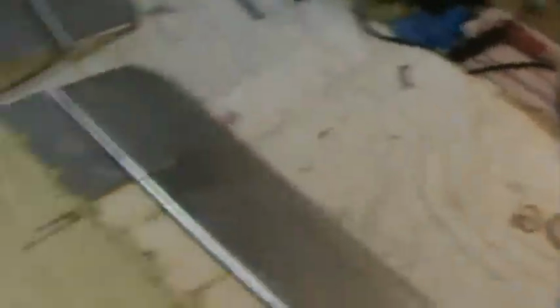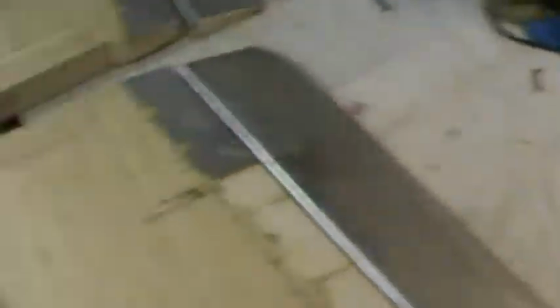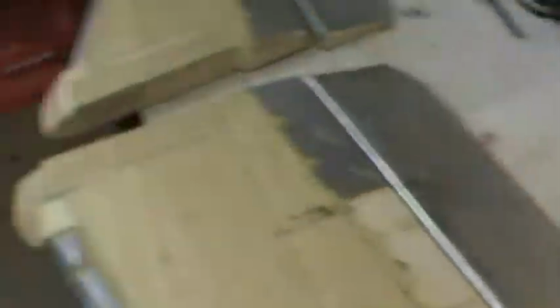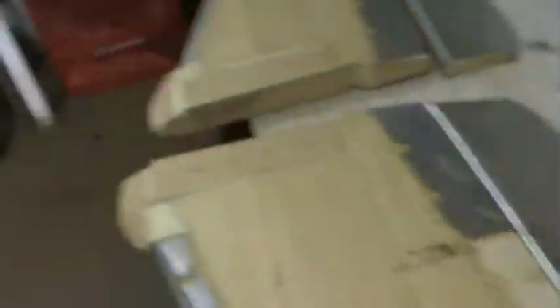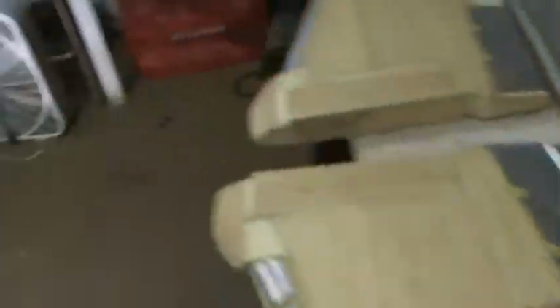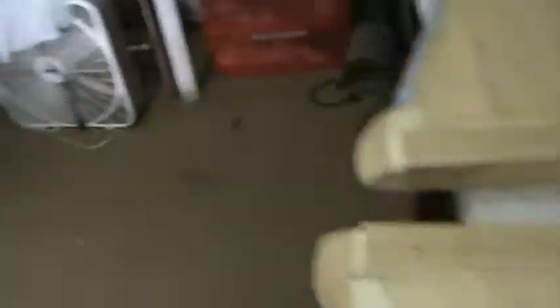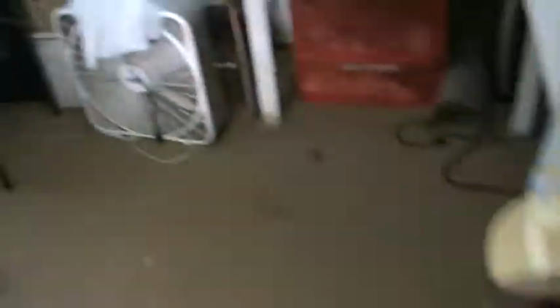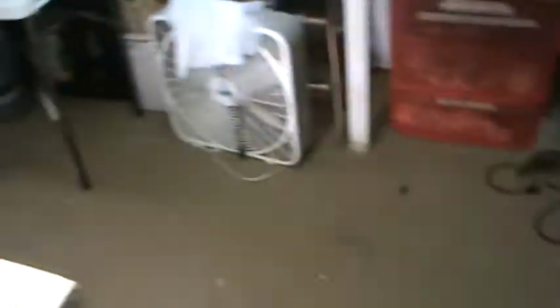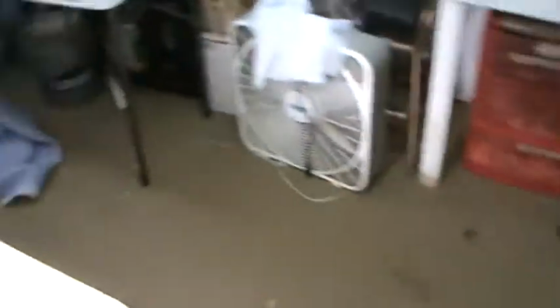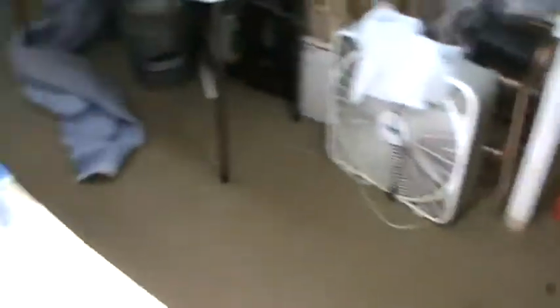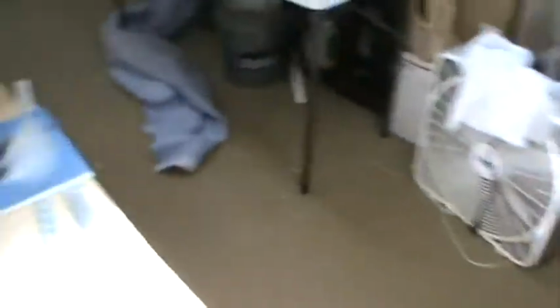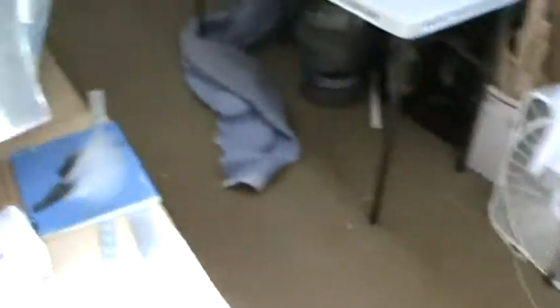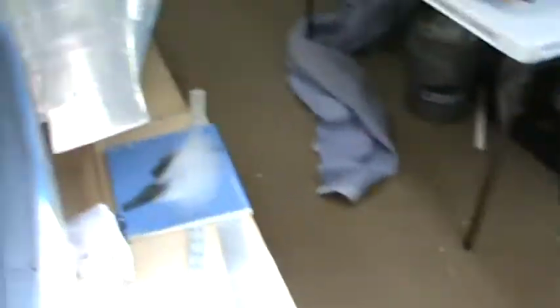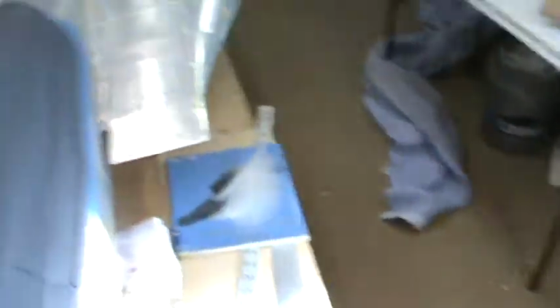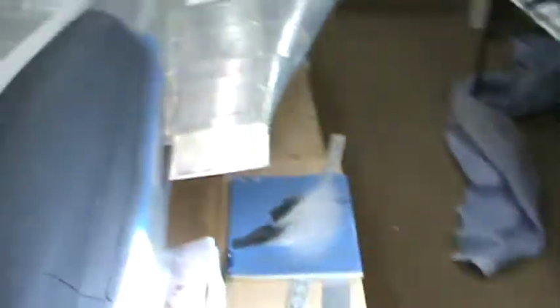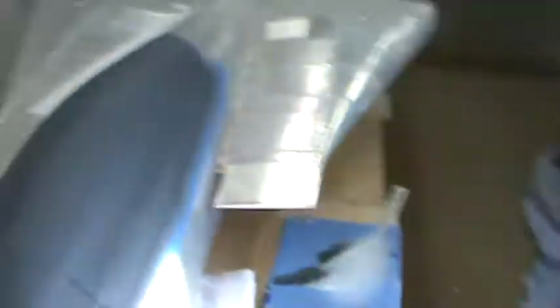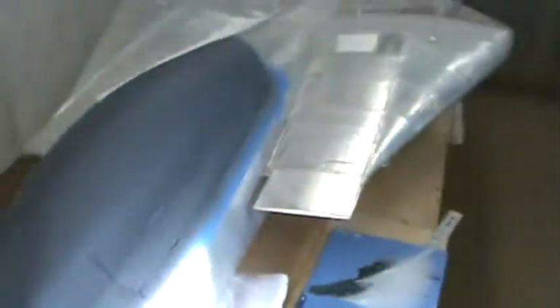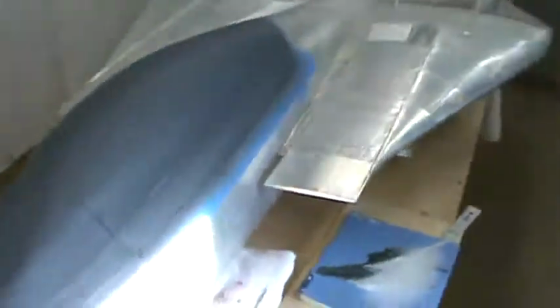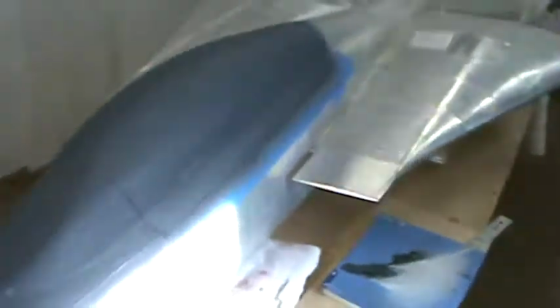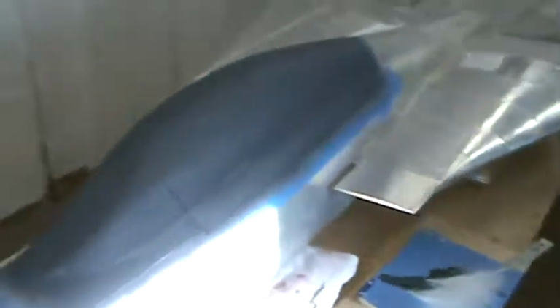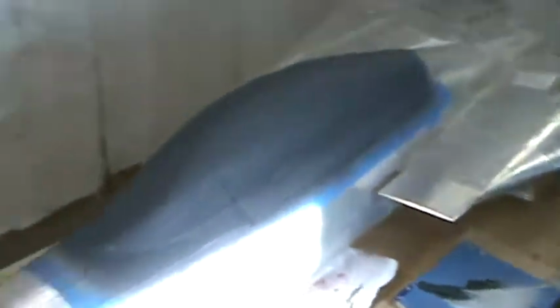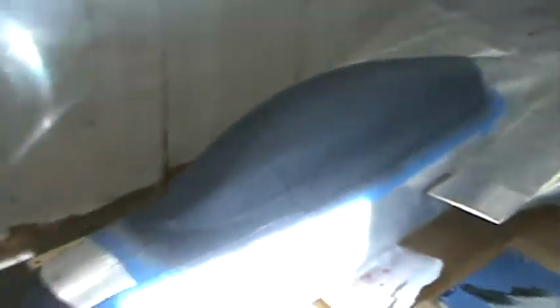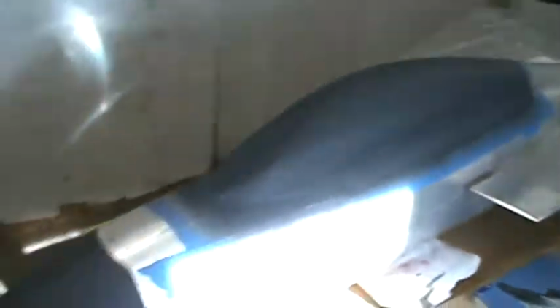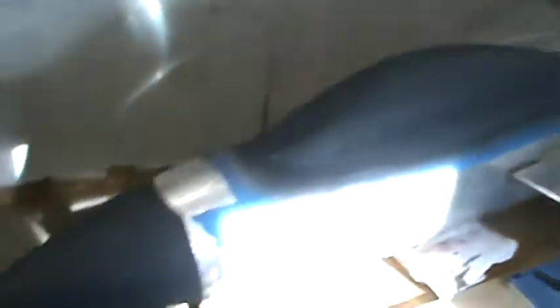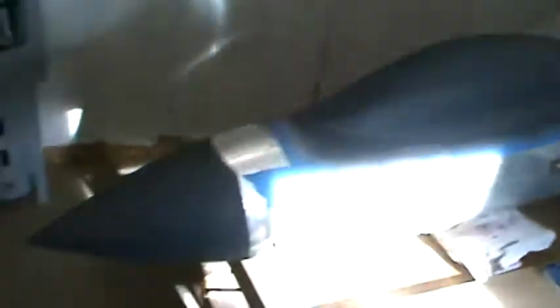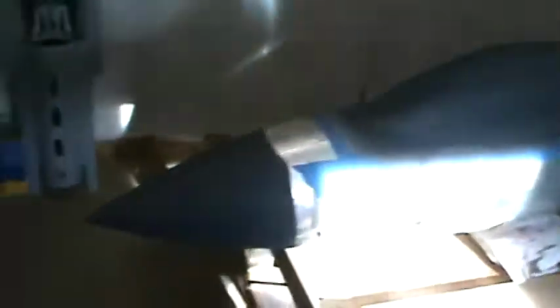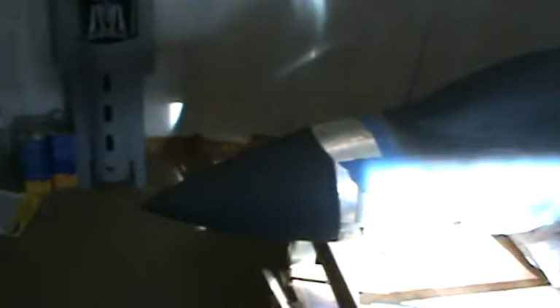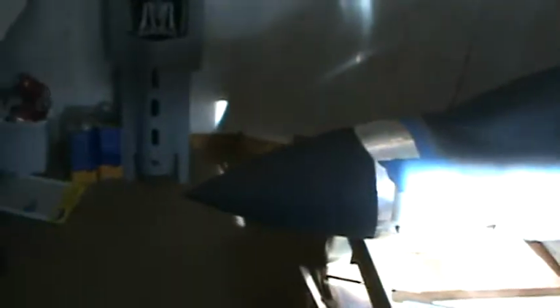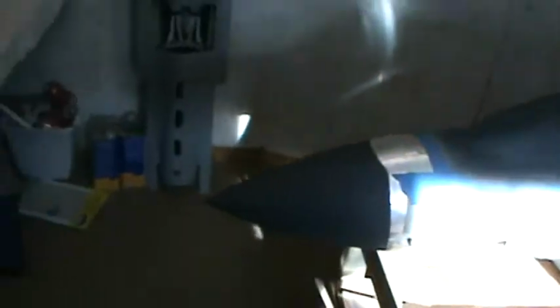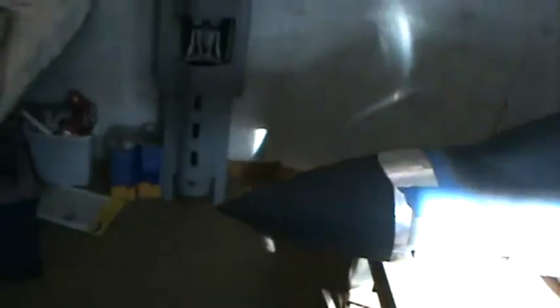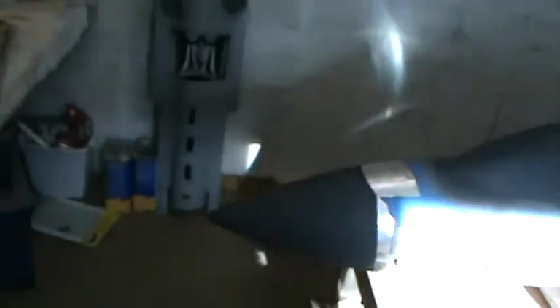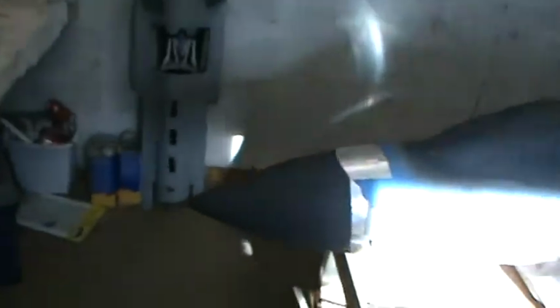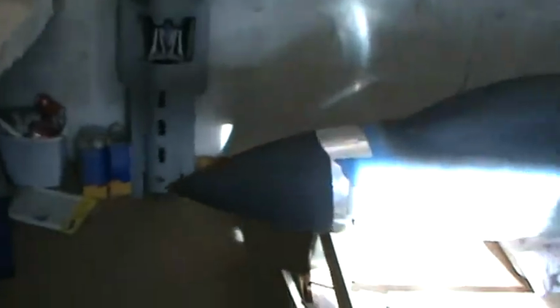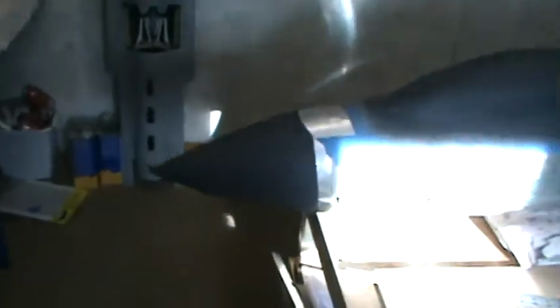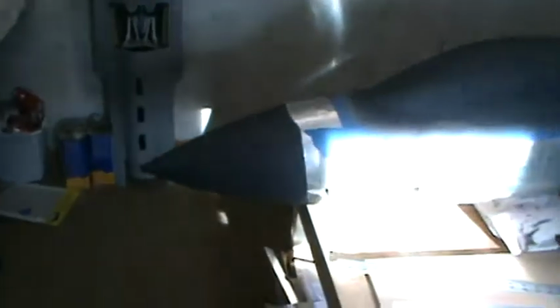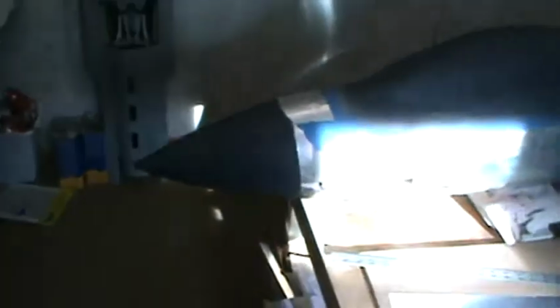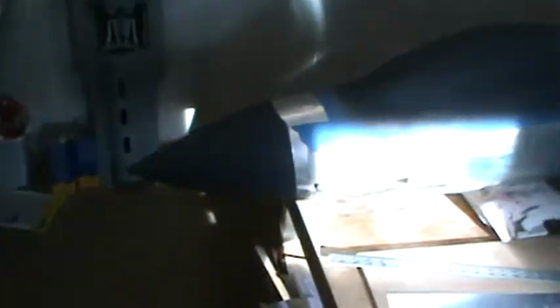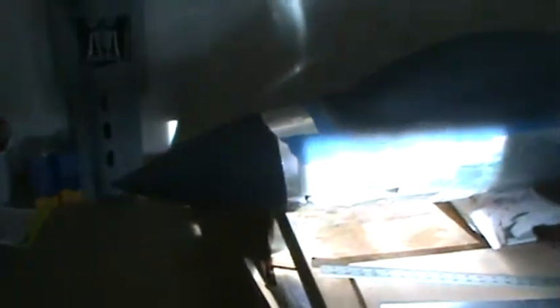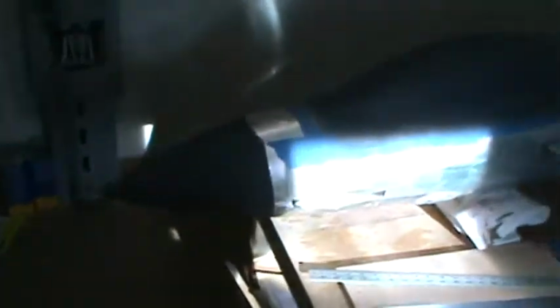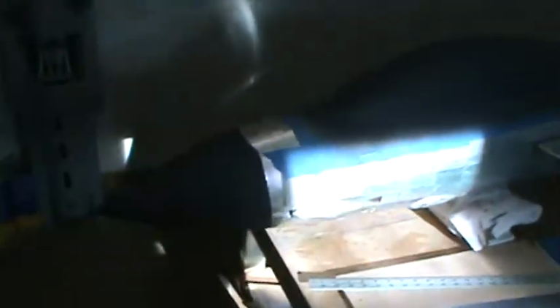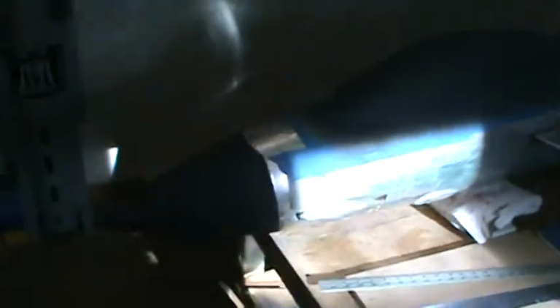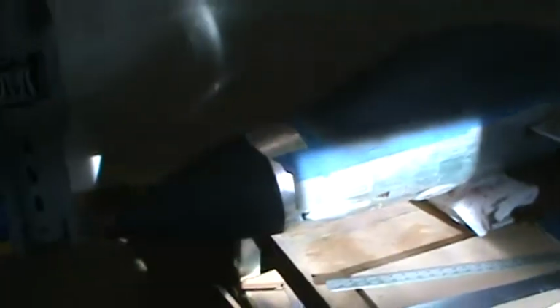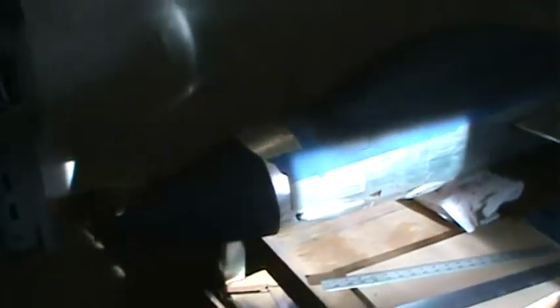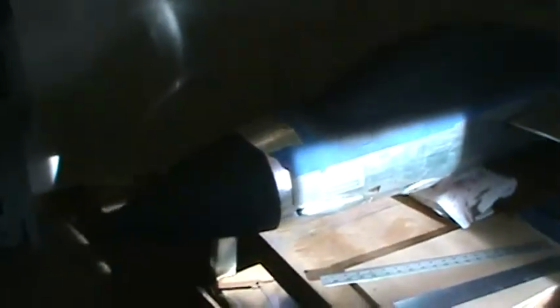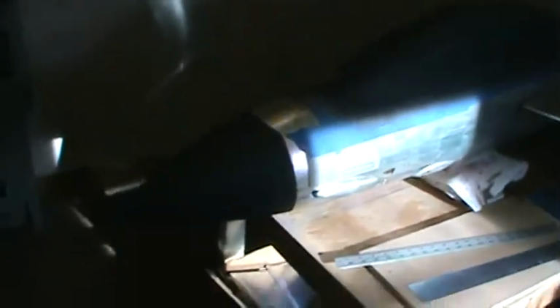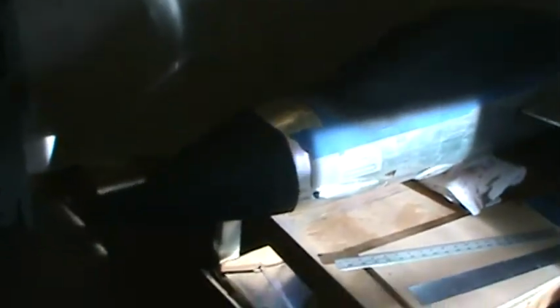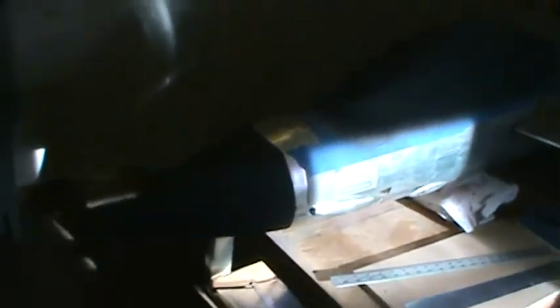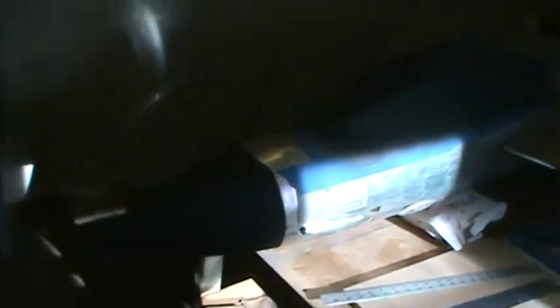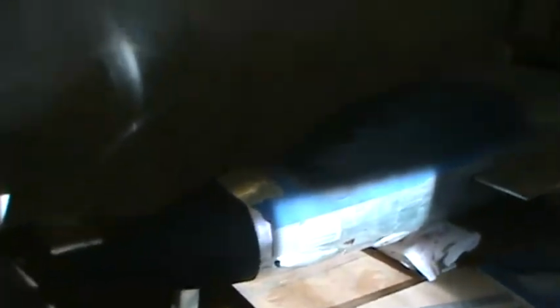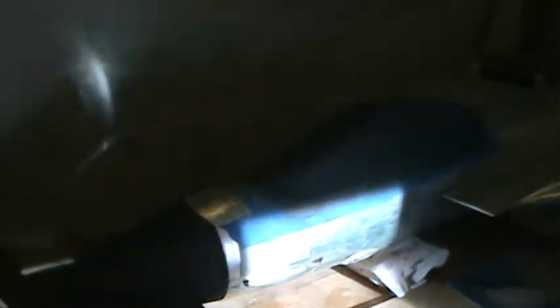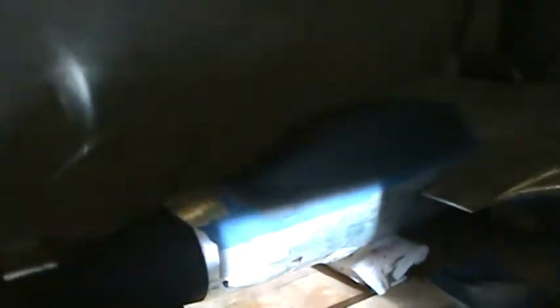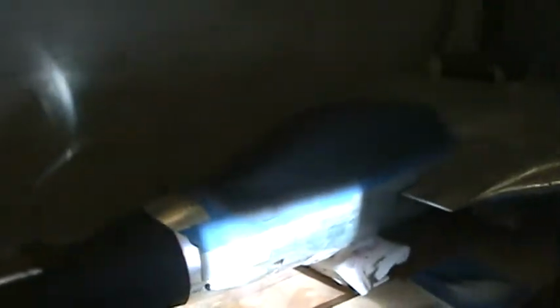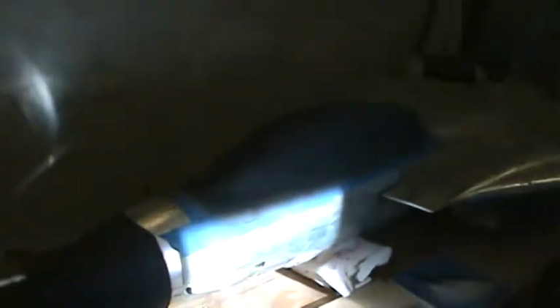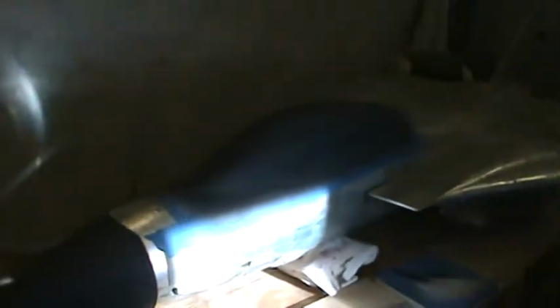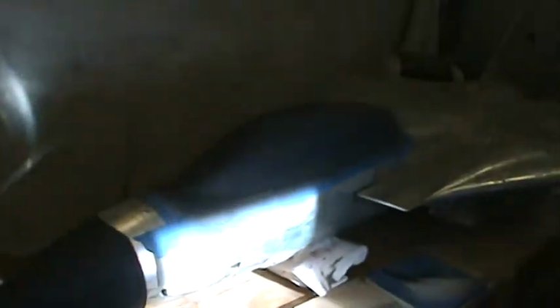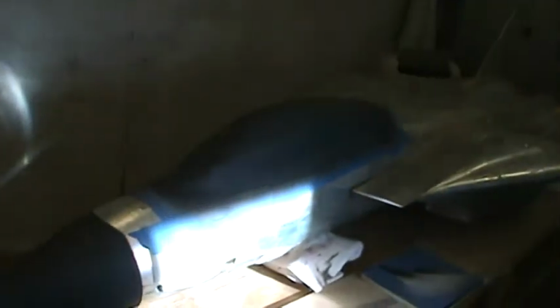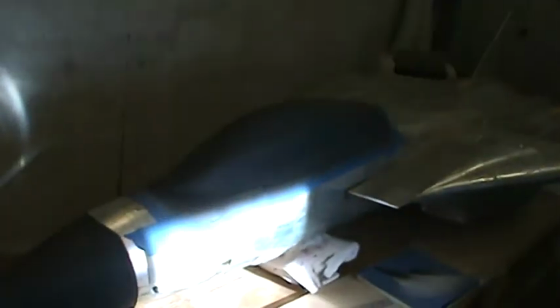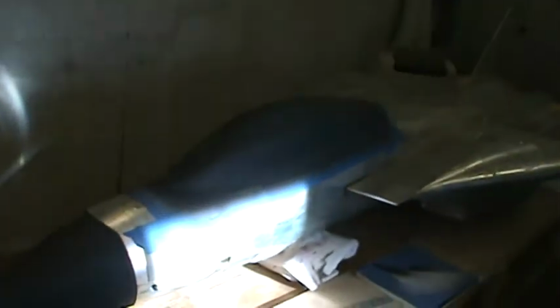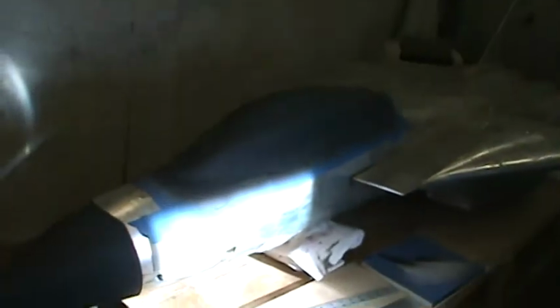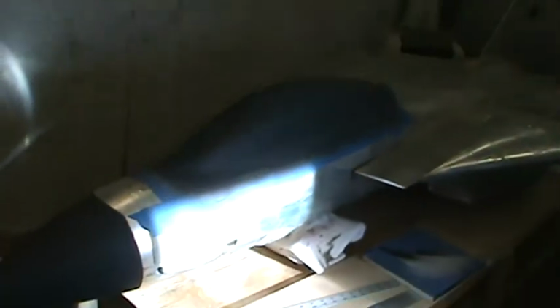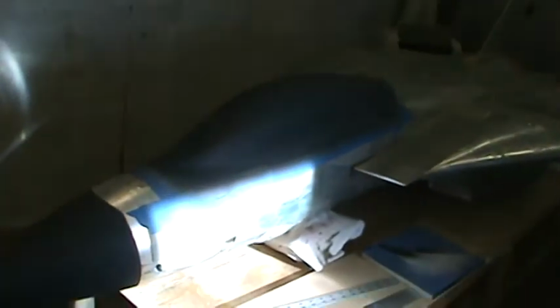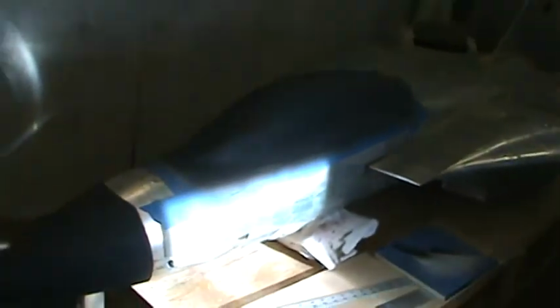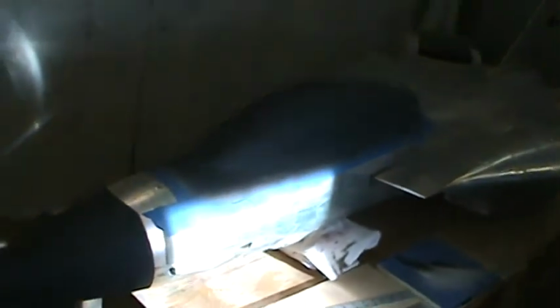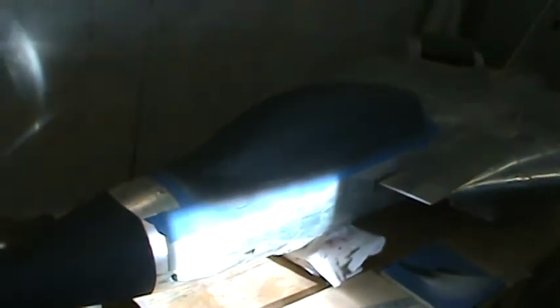Haven't done much to the fuselage. I've just been doing filling, sanding, filling, sanding — the whole process over and over.